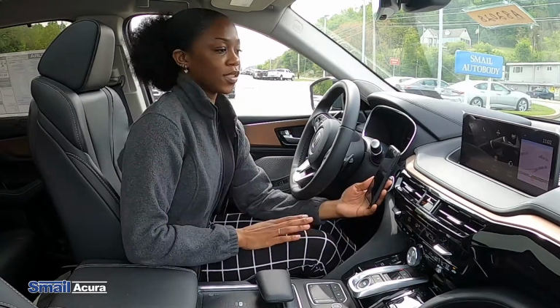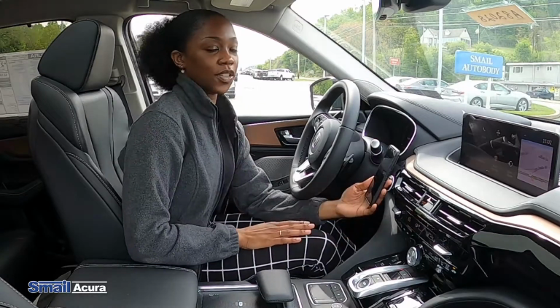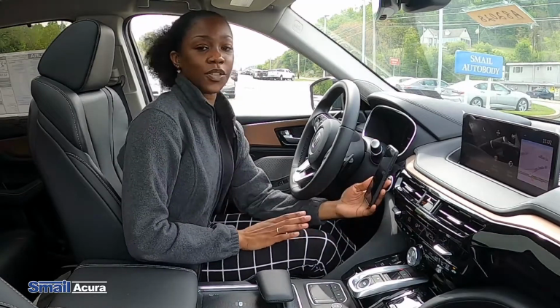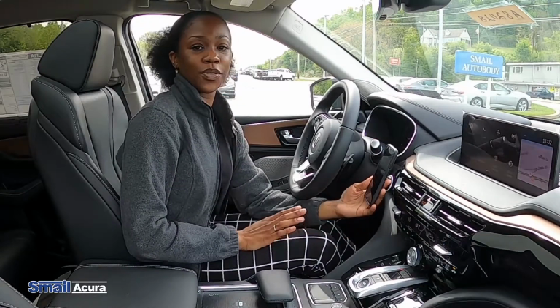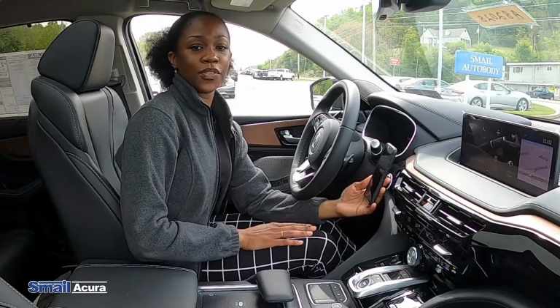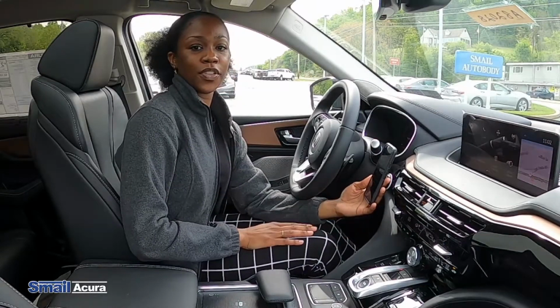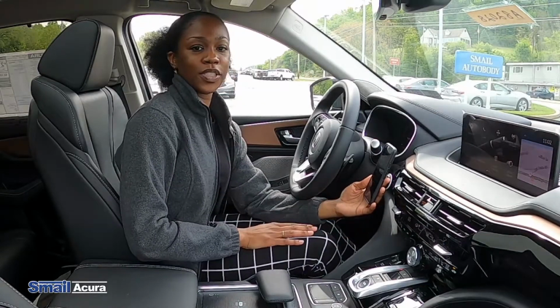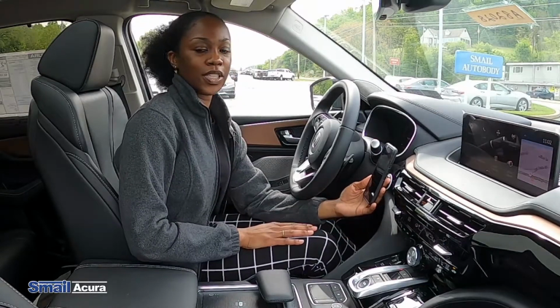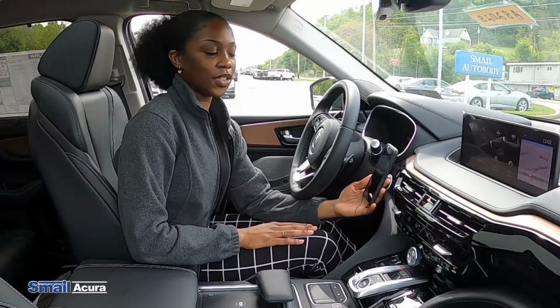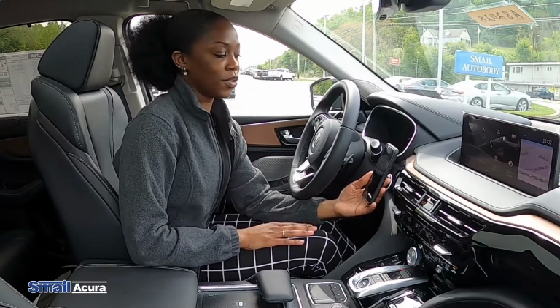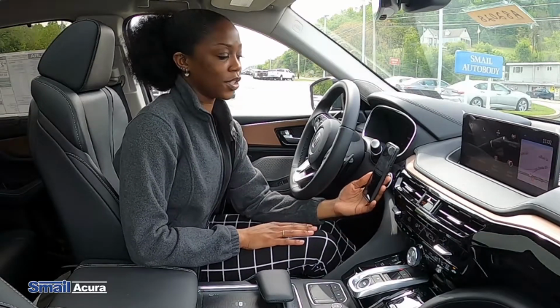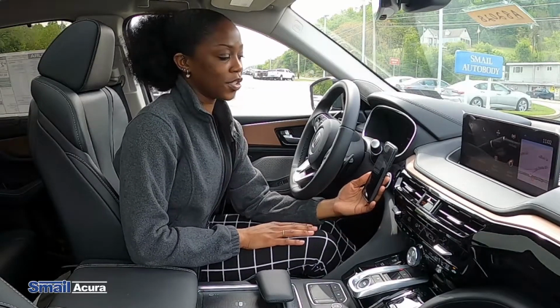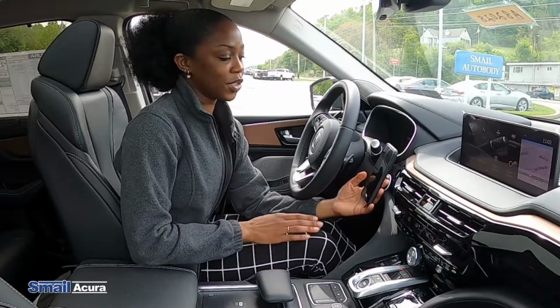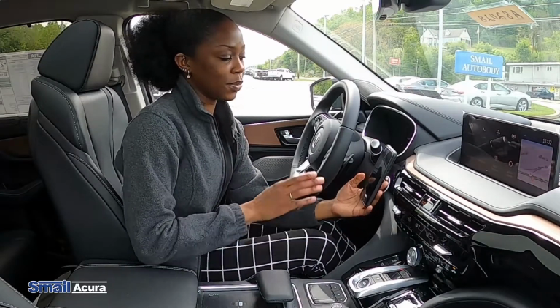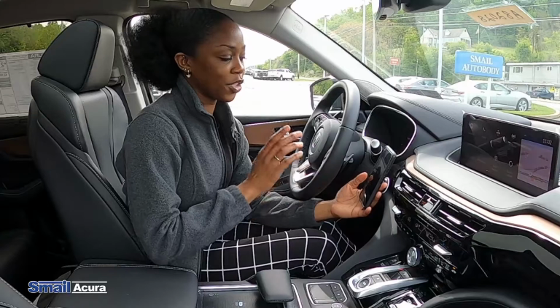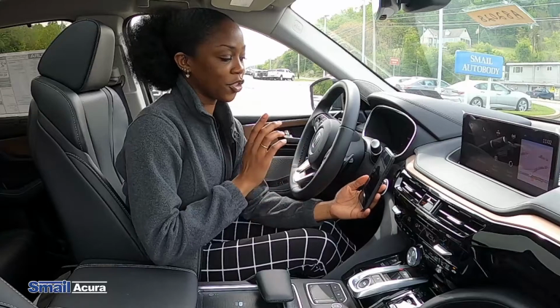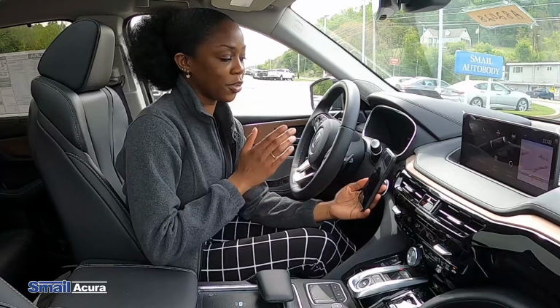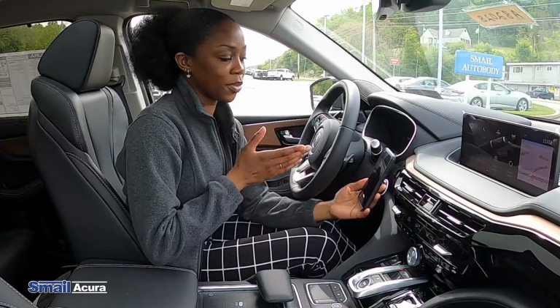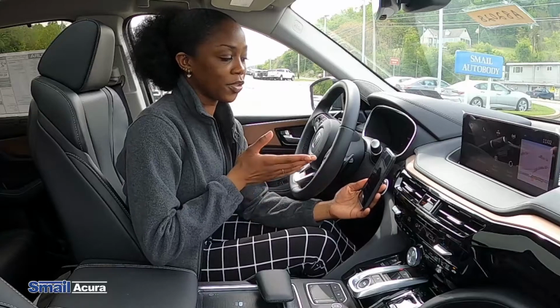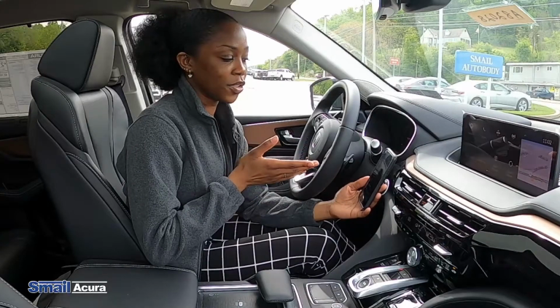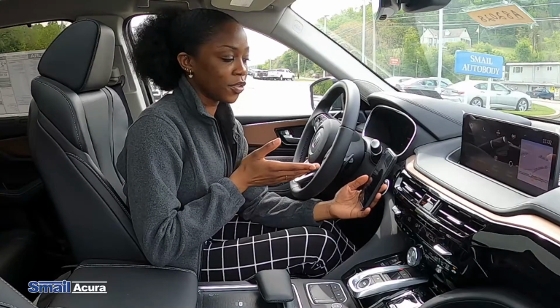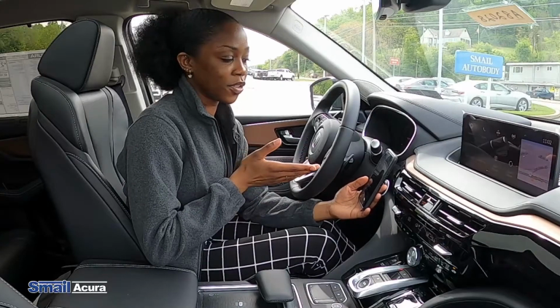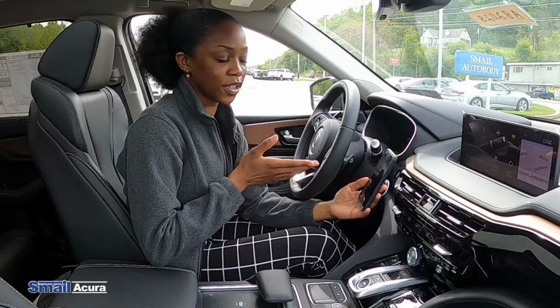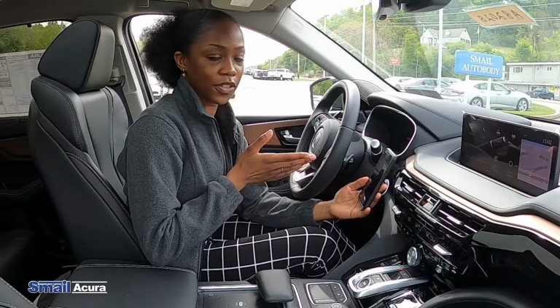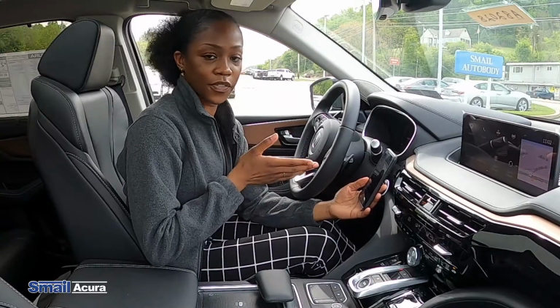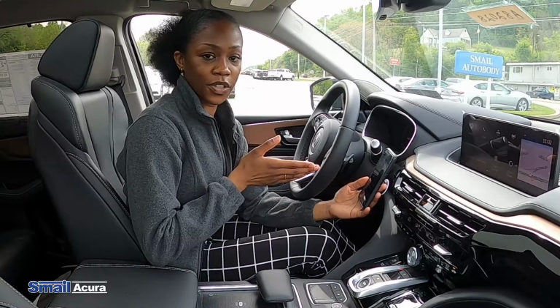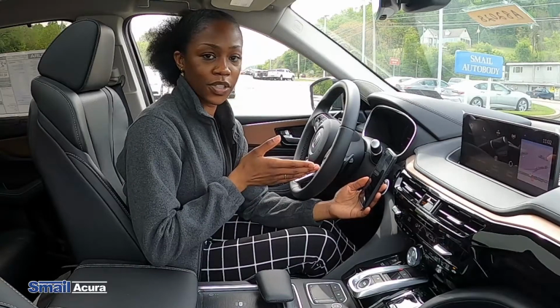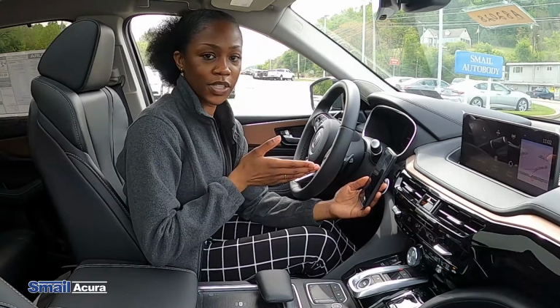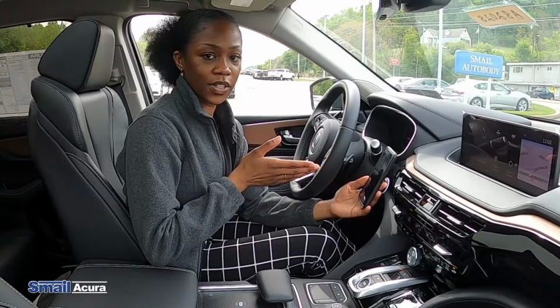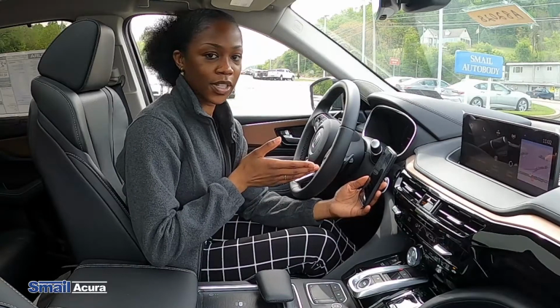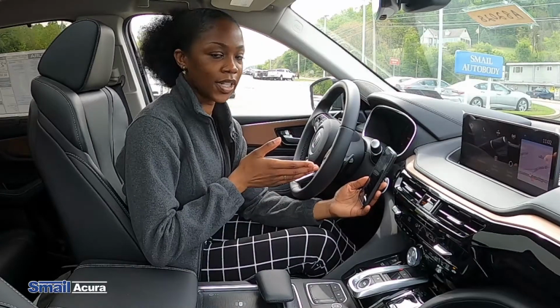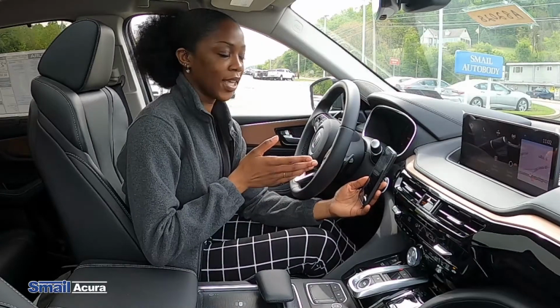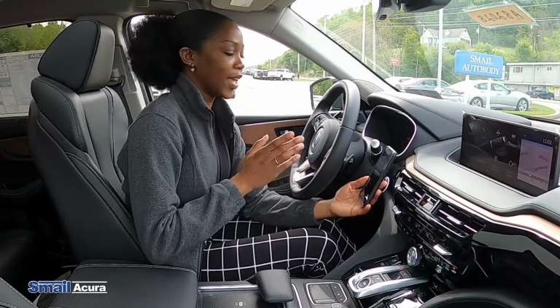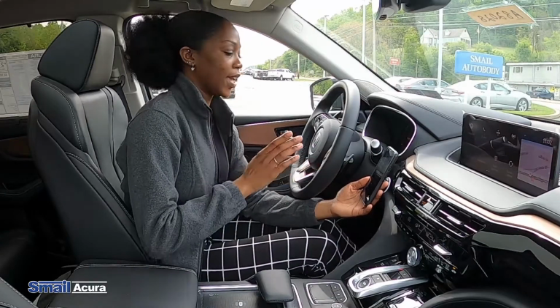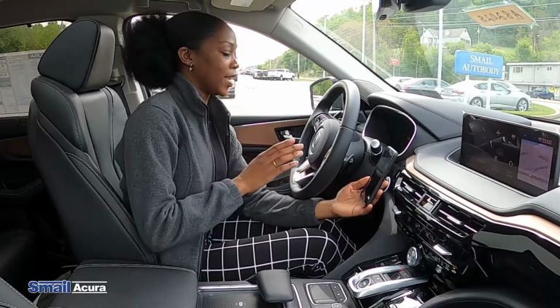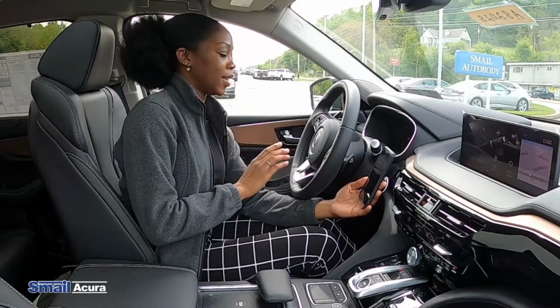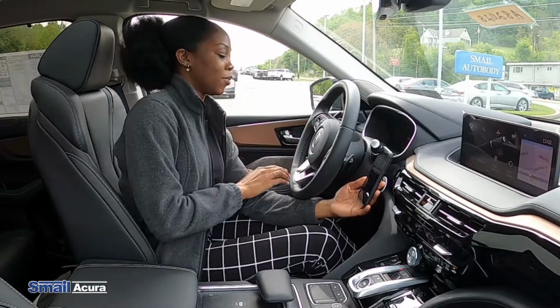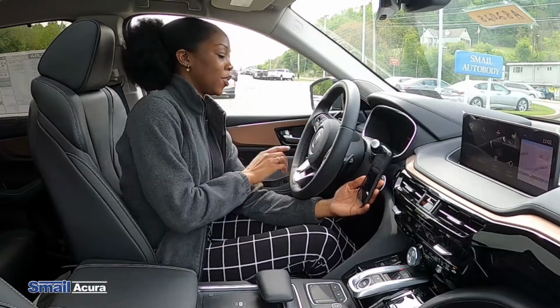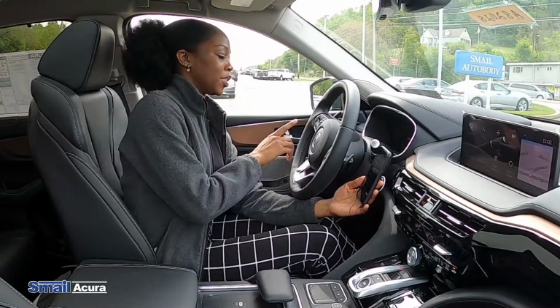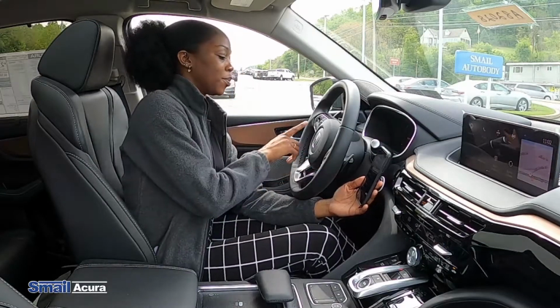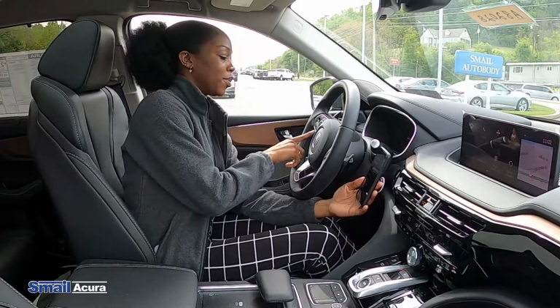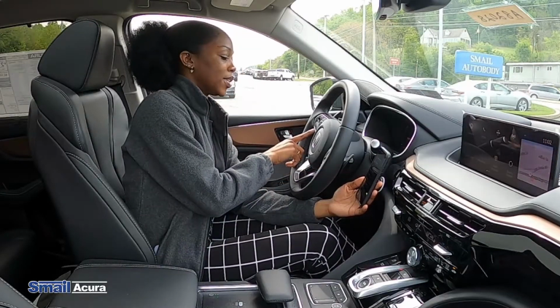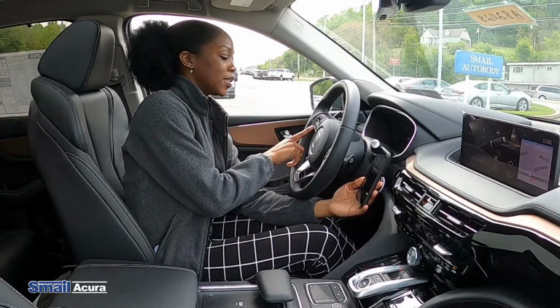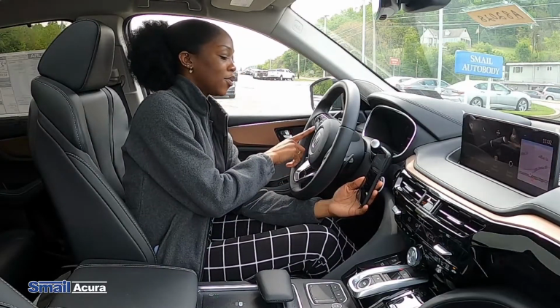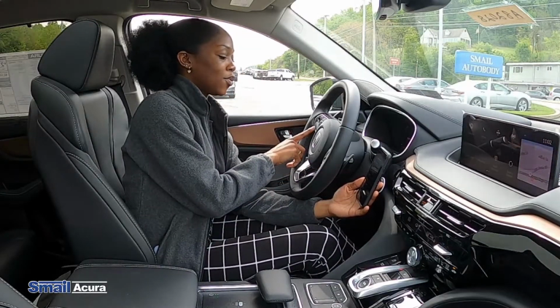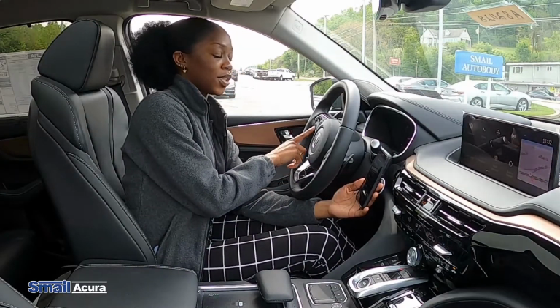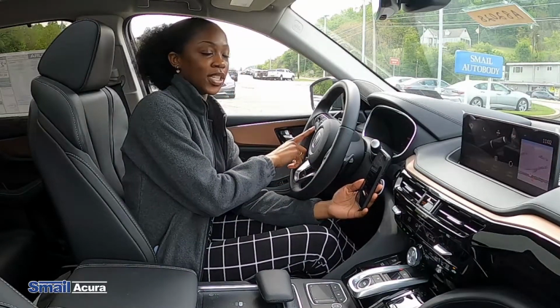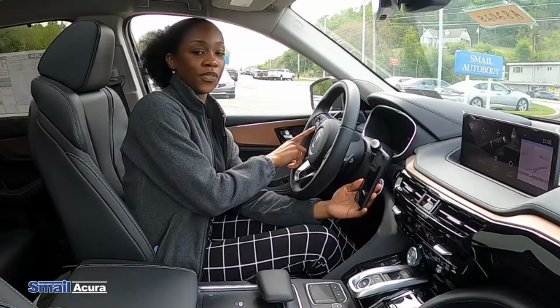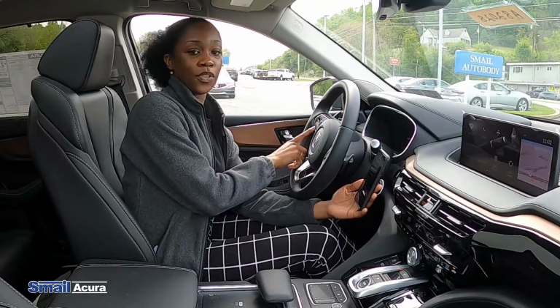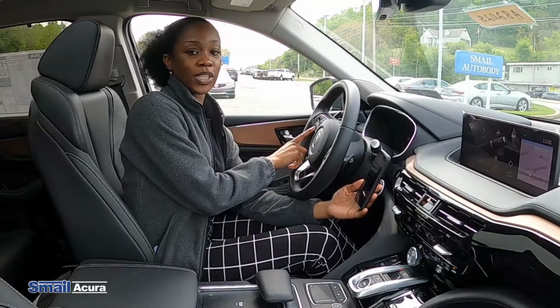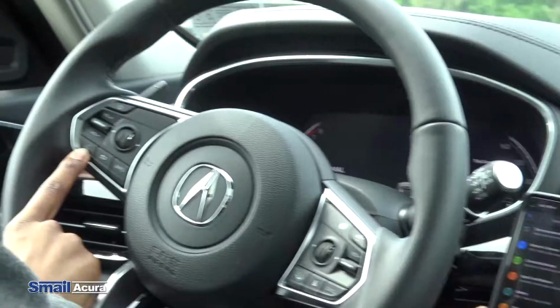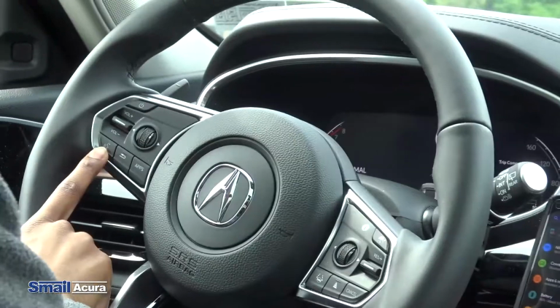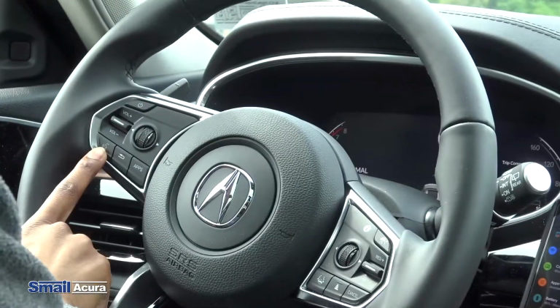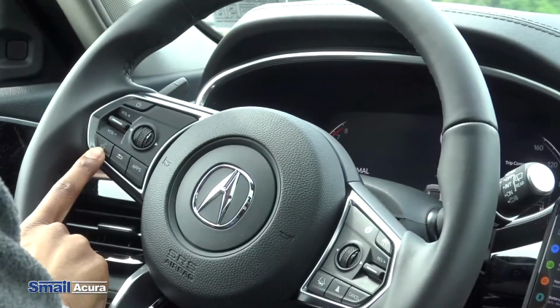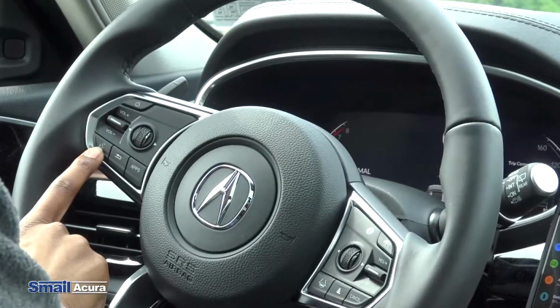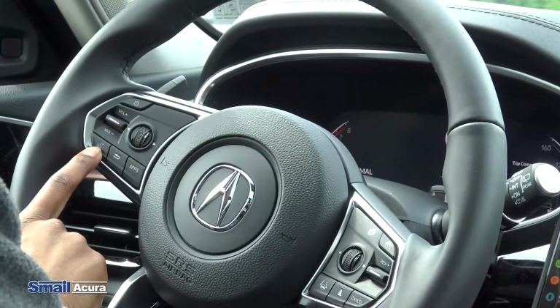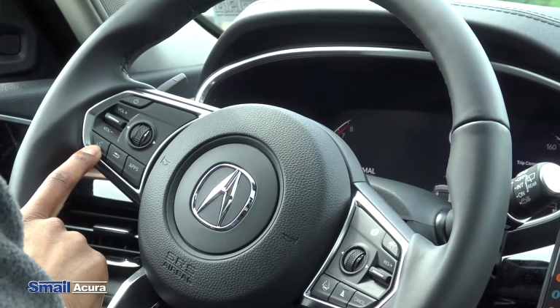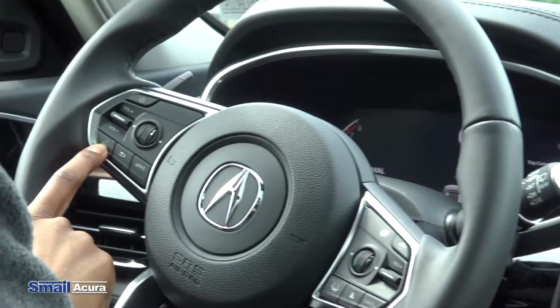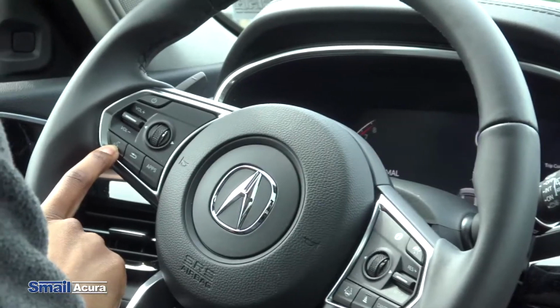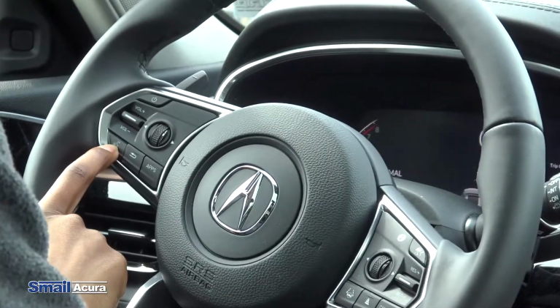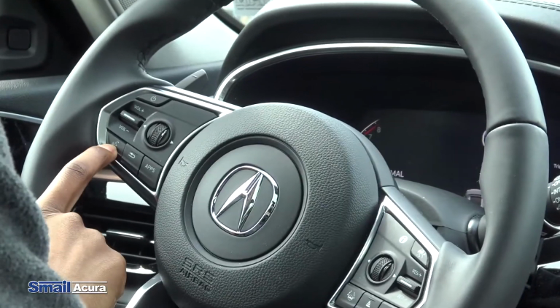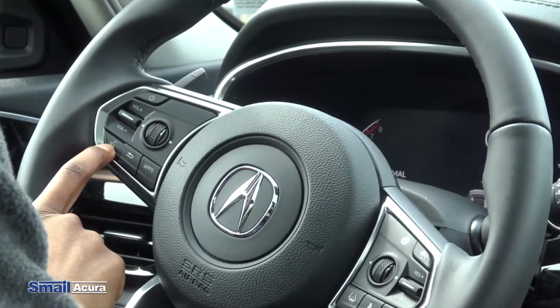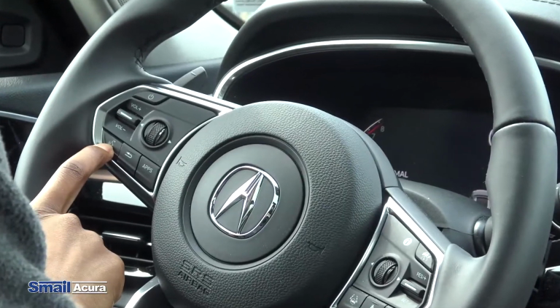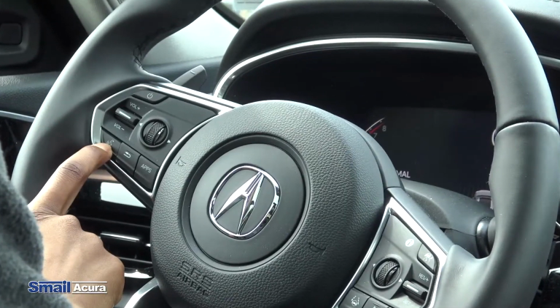So the first thing you want to do is make sure your Bluetooth on your phone is on, and then we're going to press and hold this voice command button on the steering wheel.